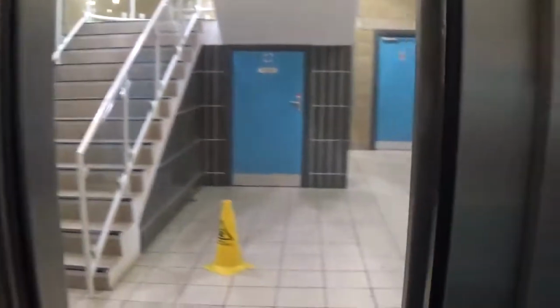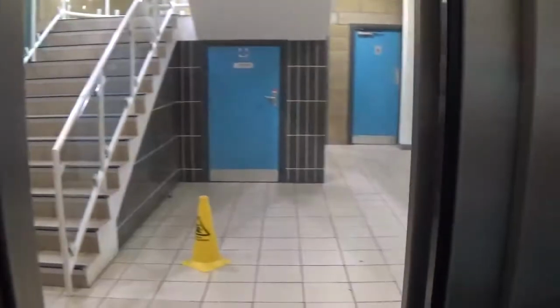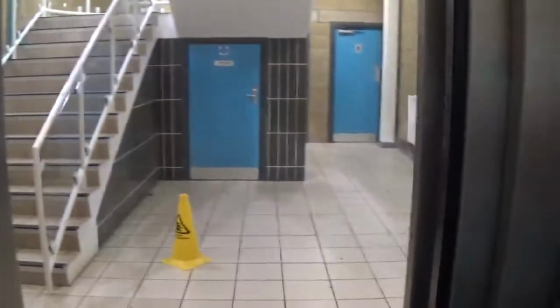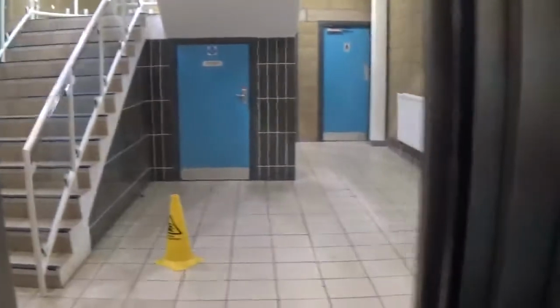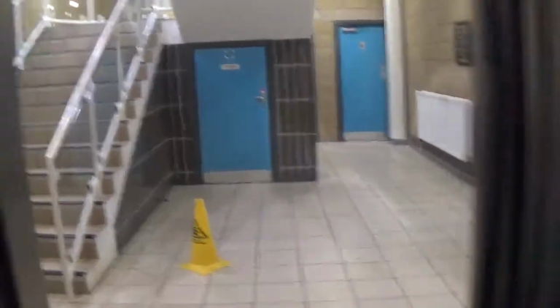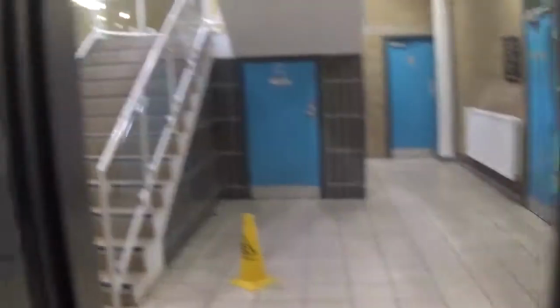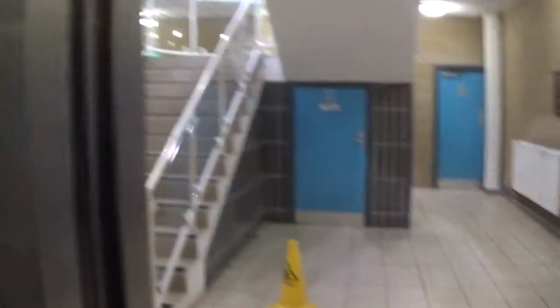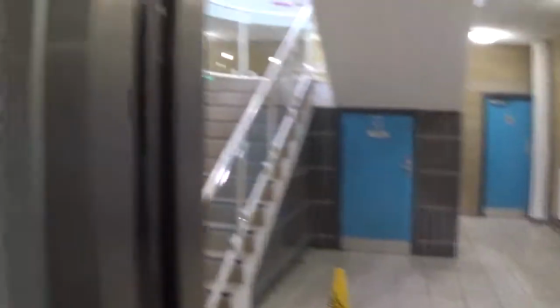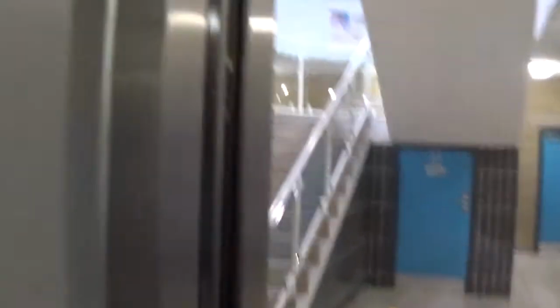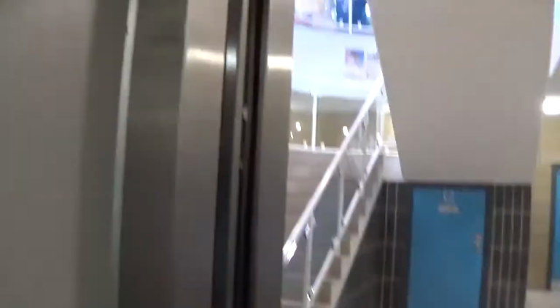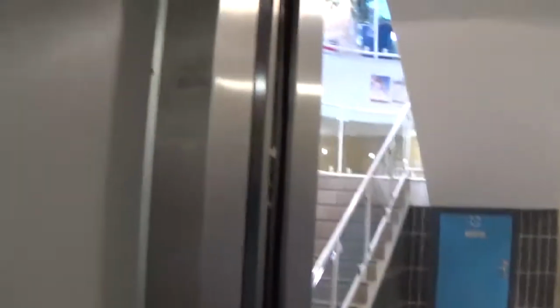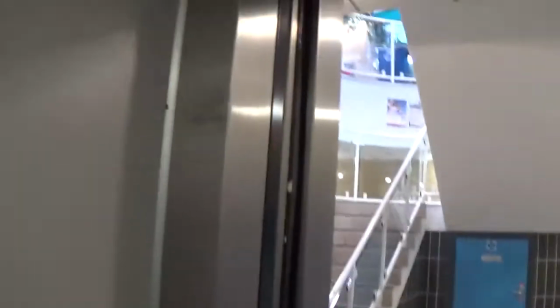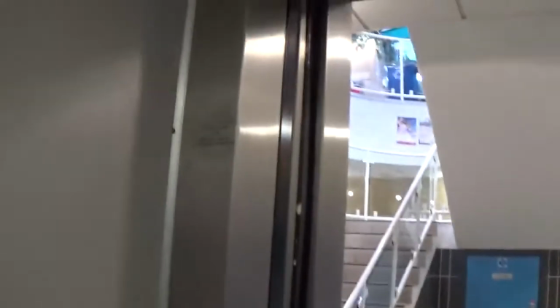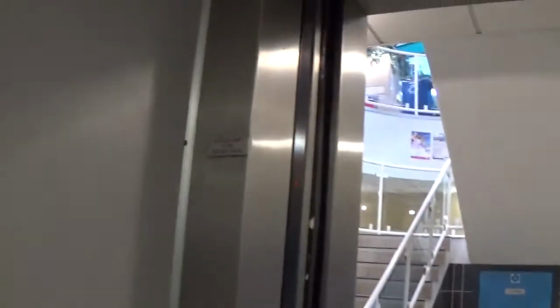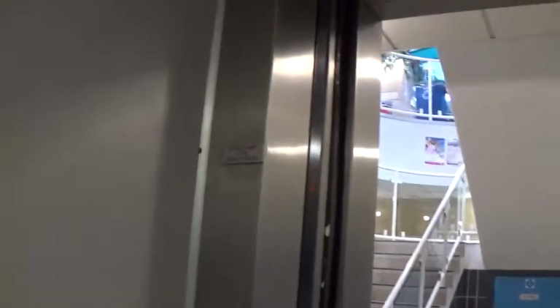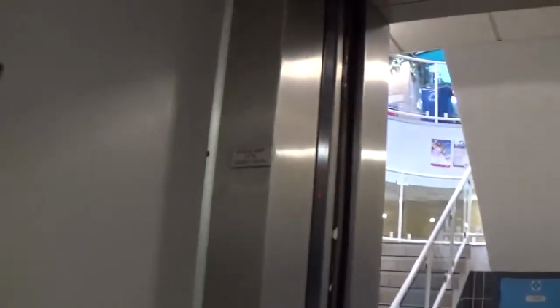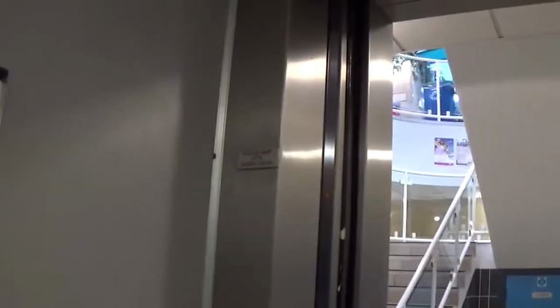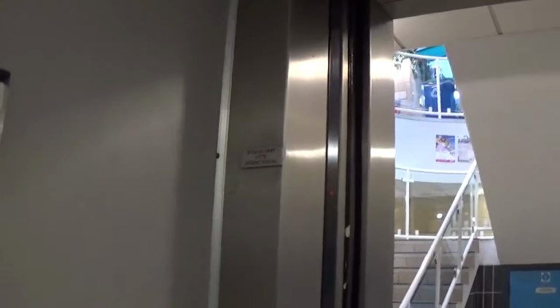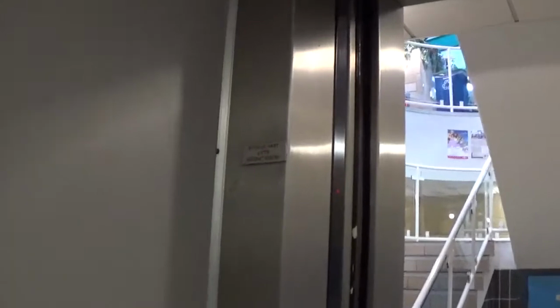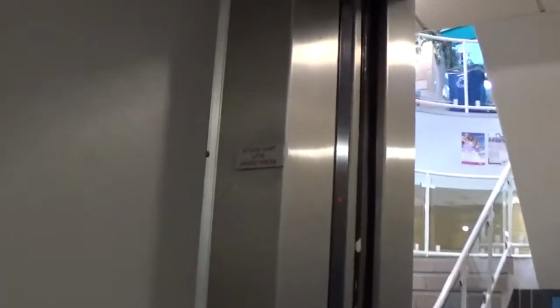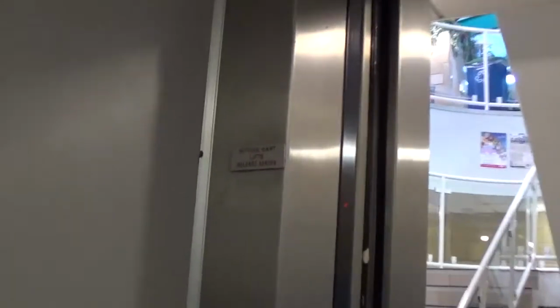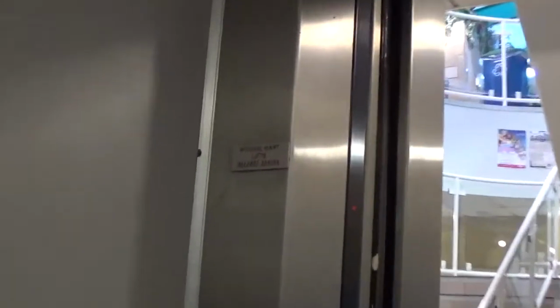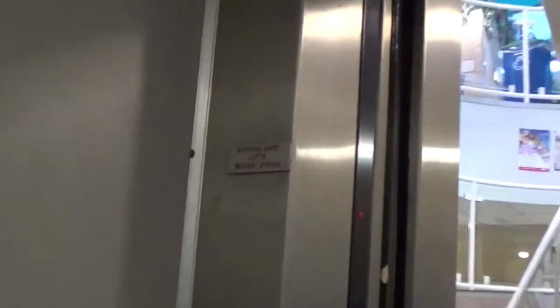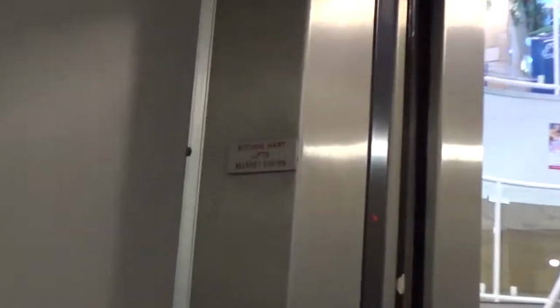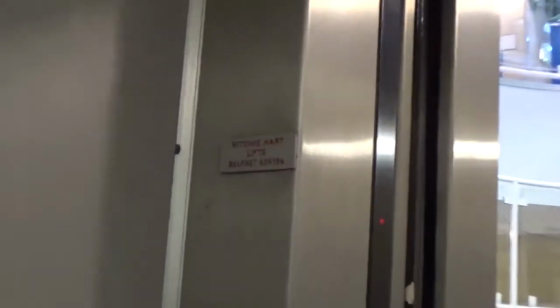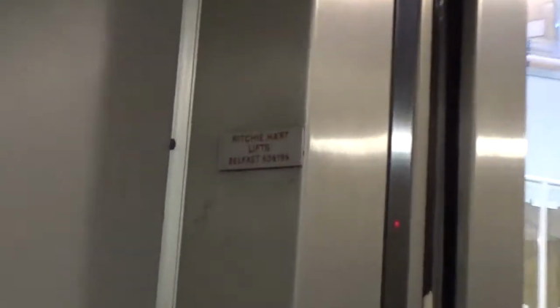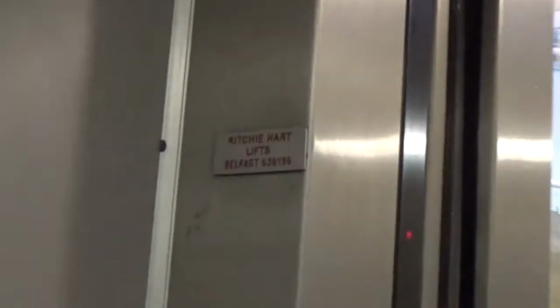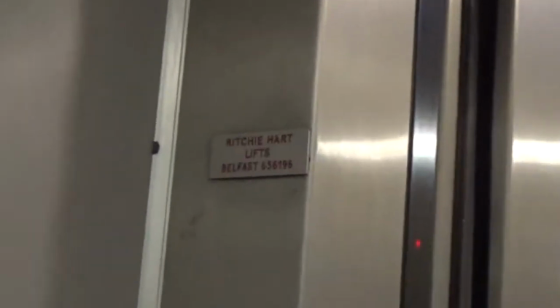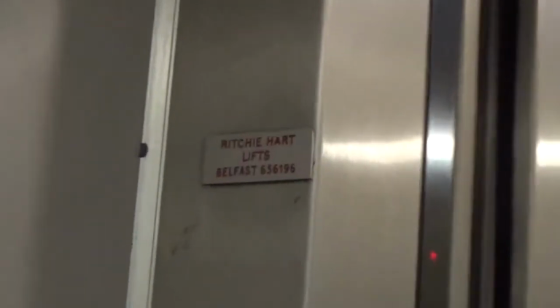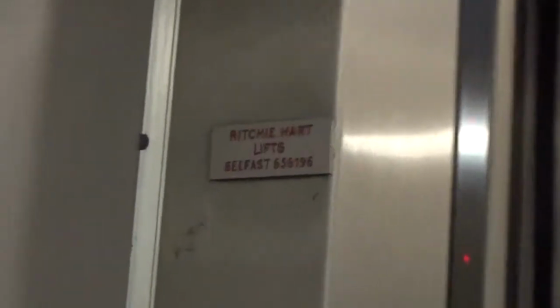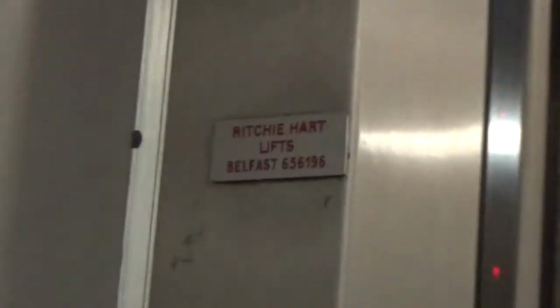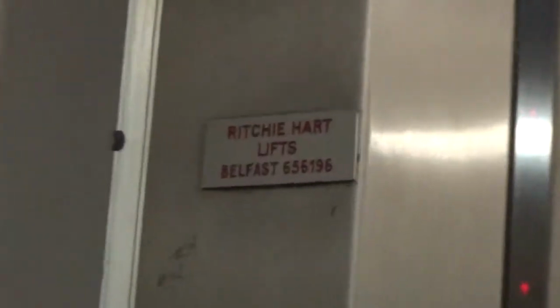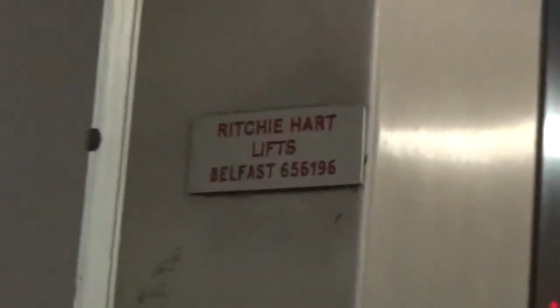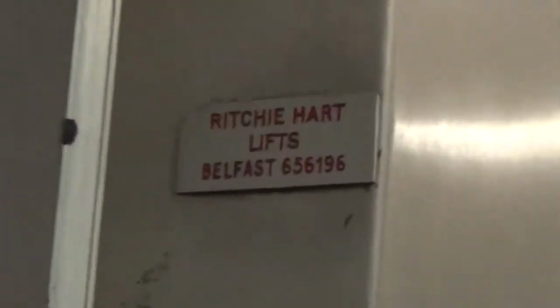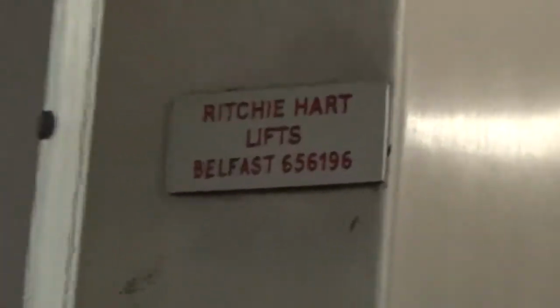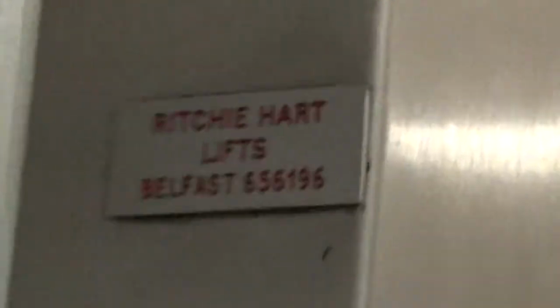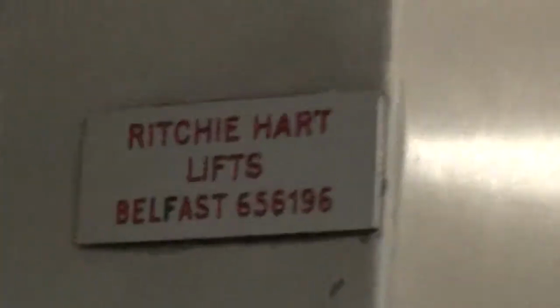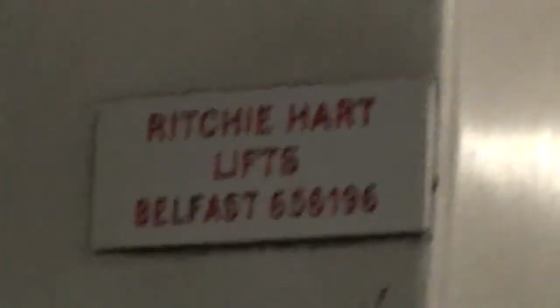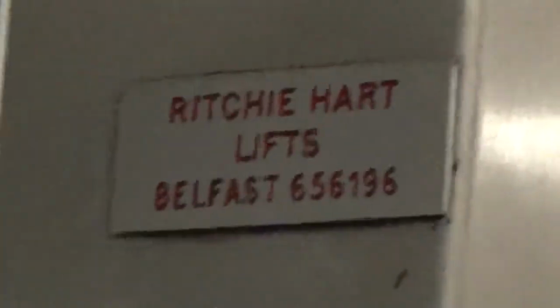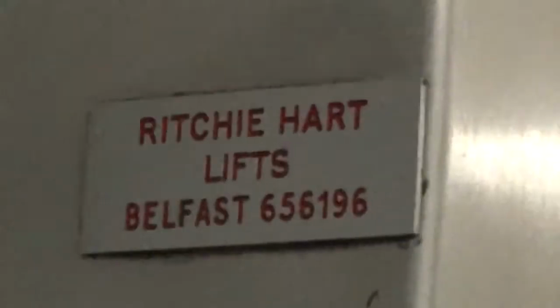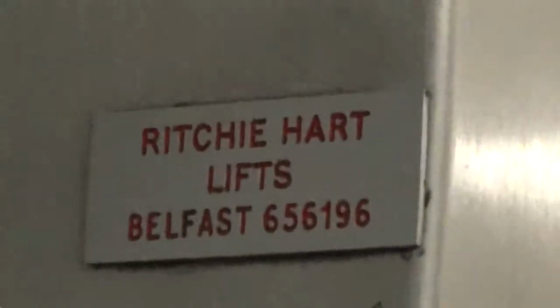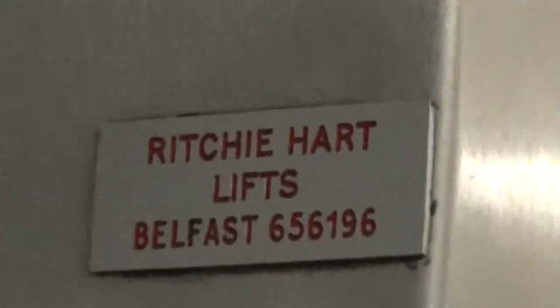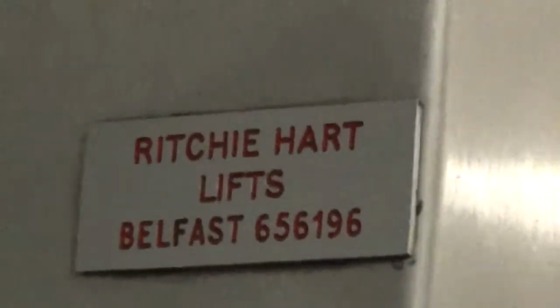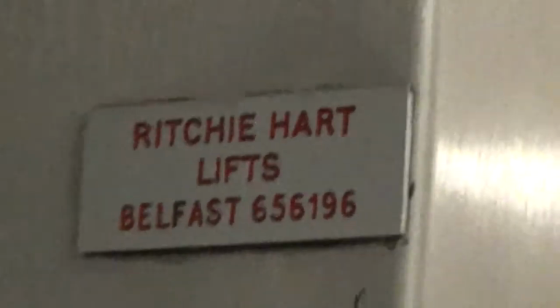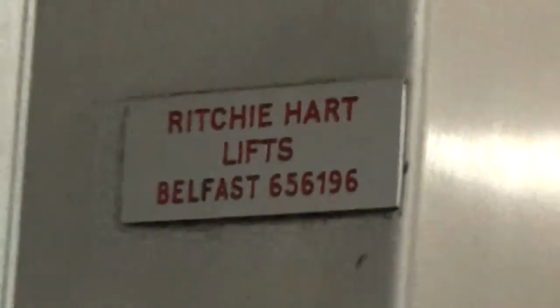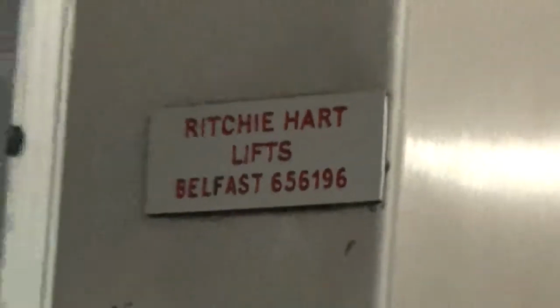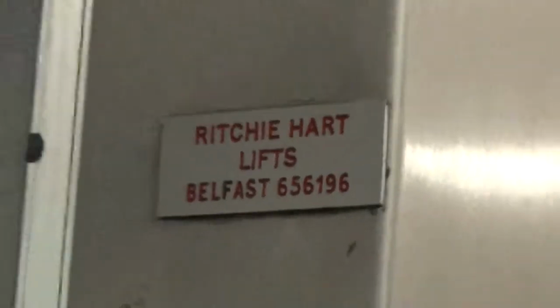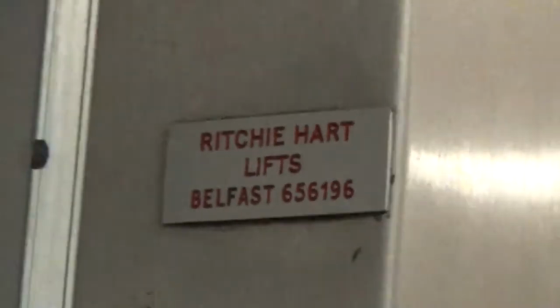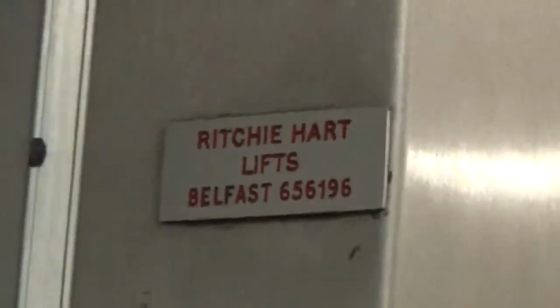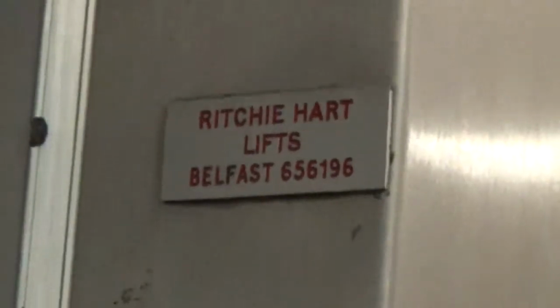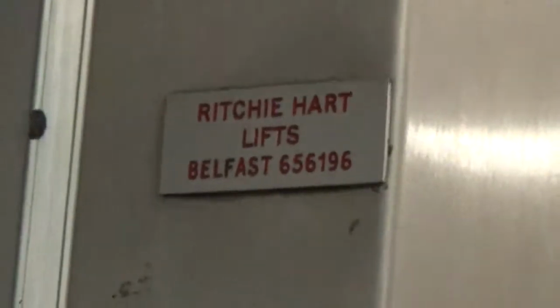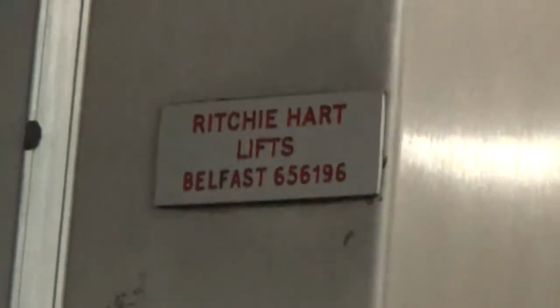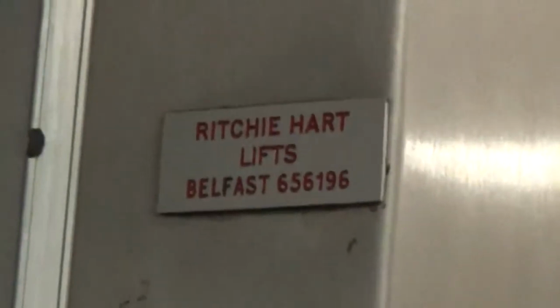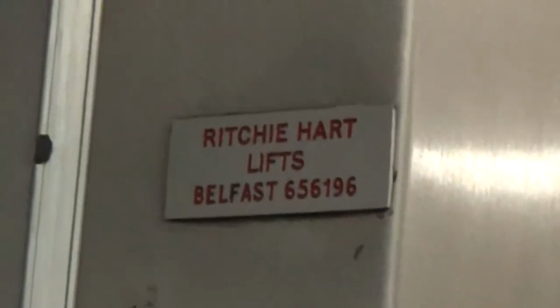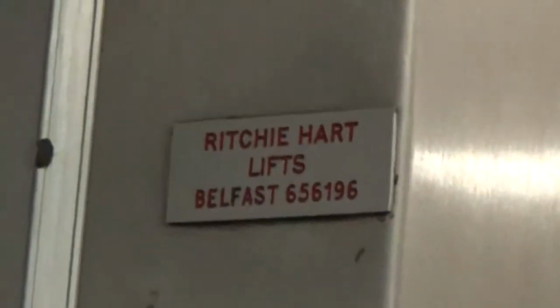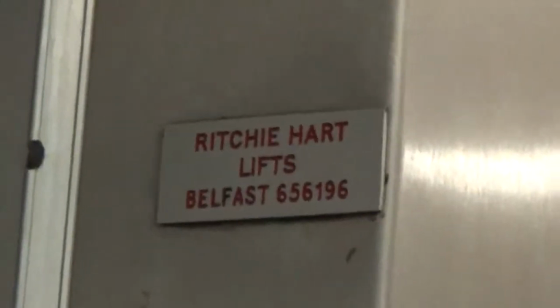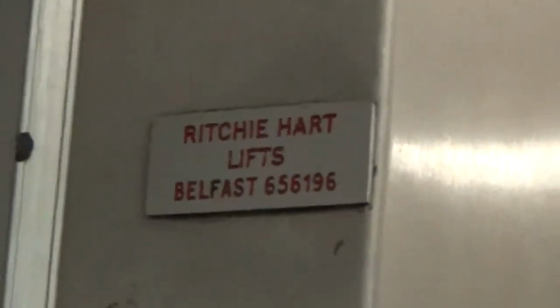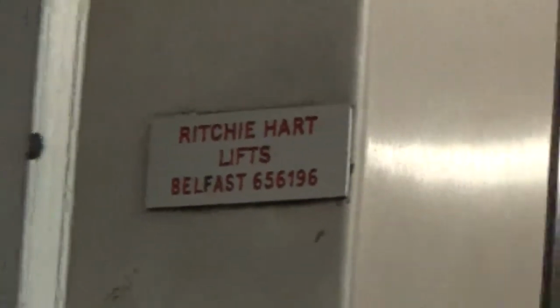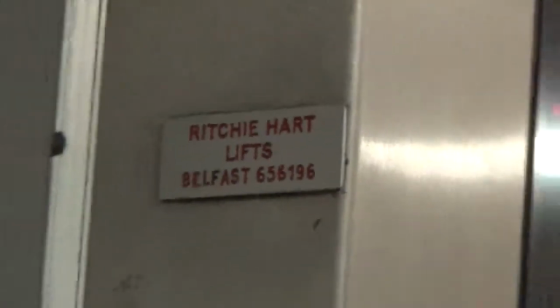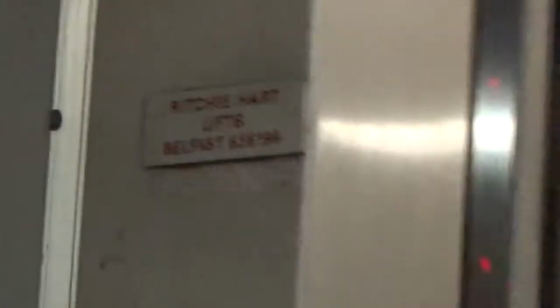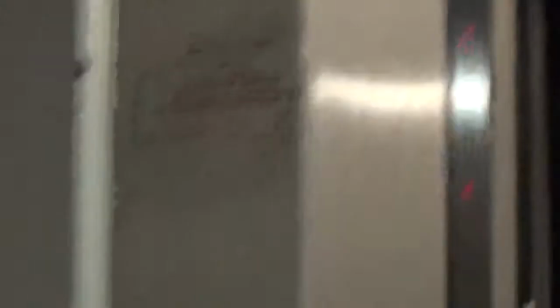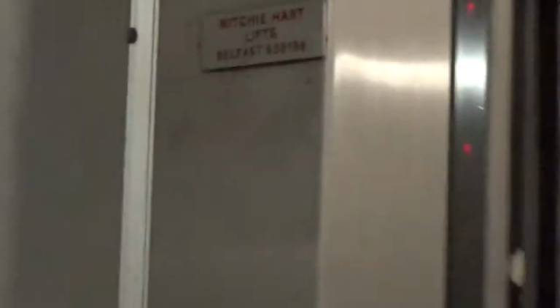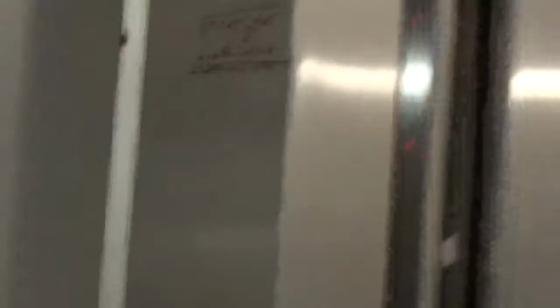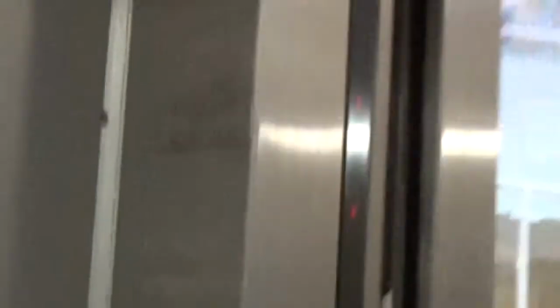You can see that Ritchie Hard lifts Belfast on the zoom-in element. The serial number is 656196.